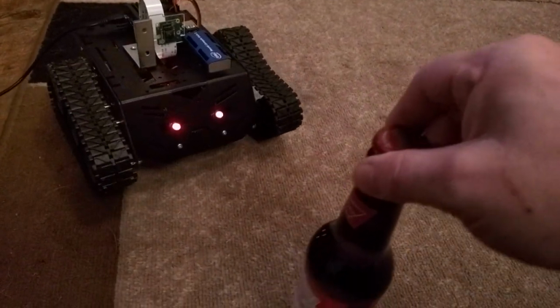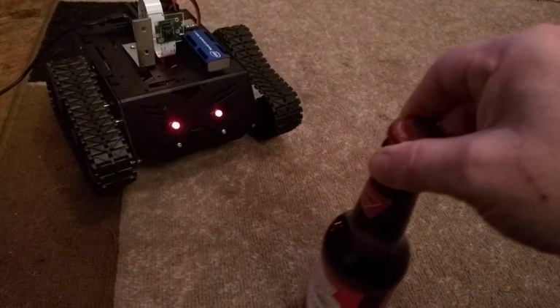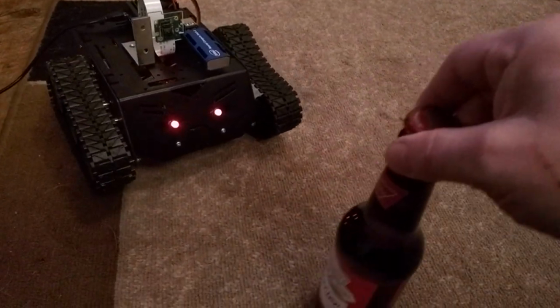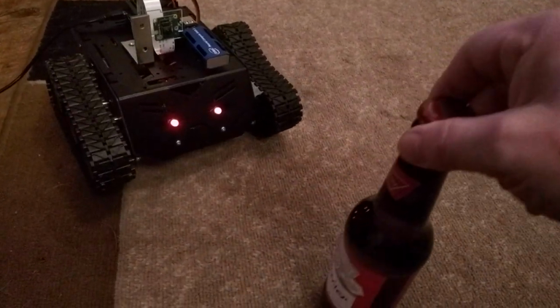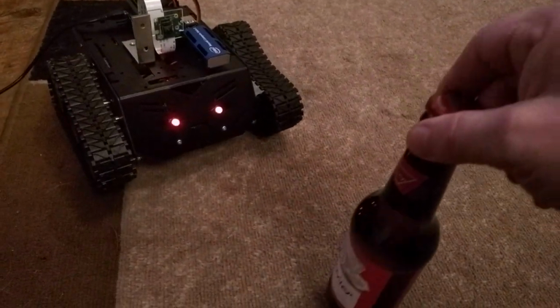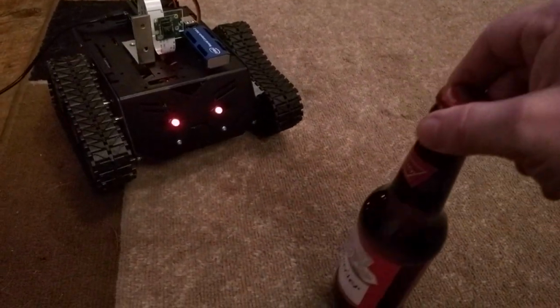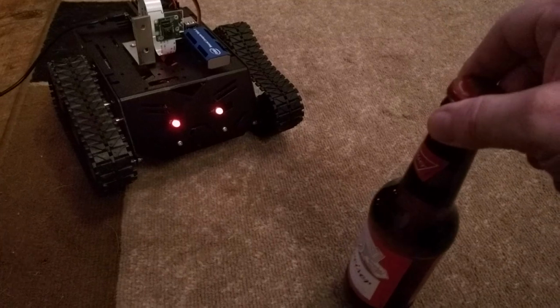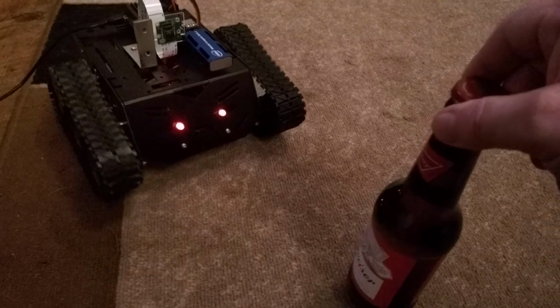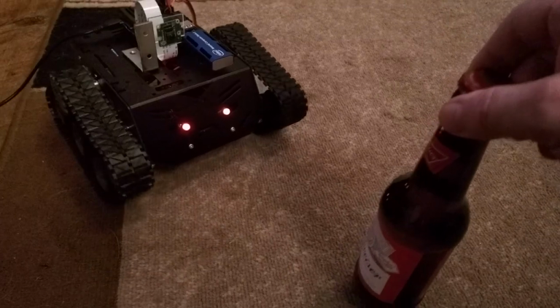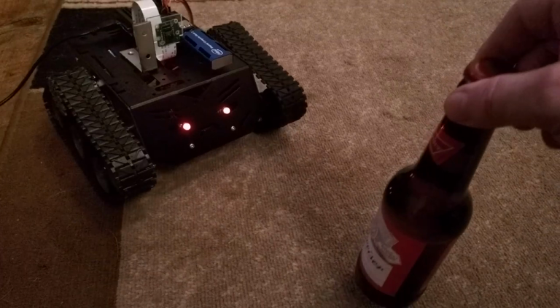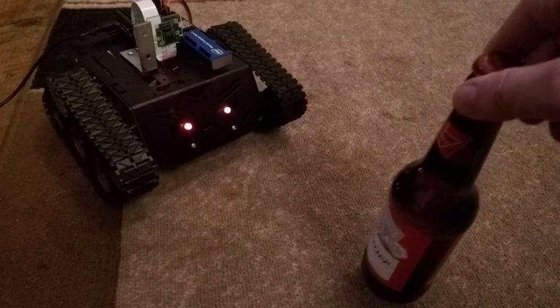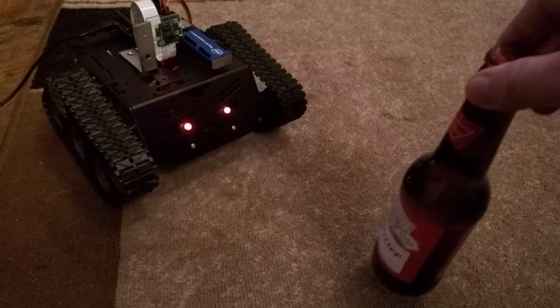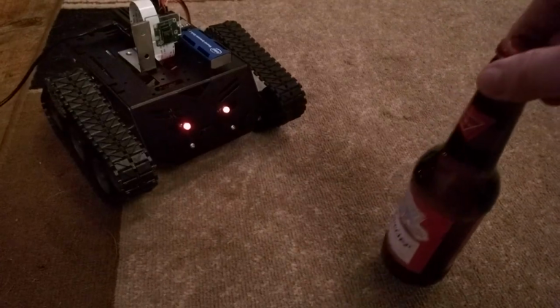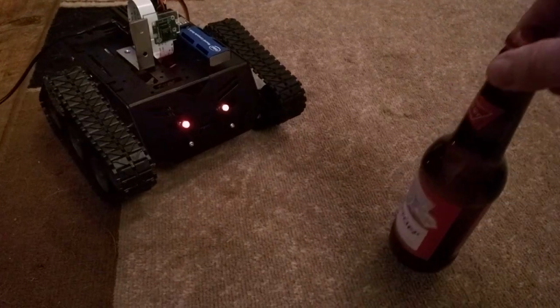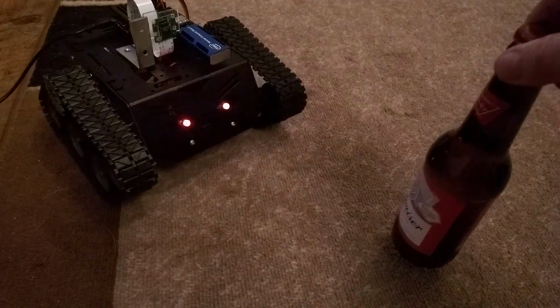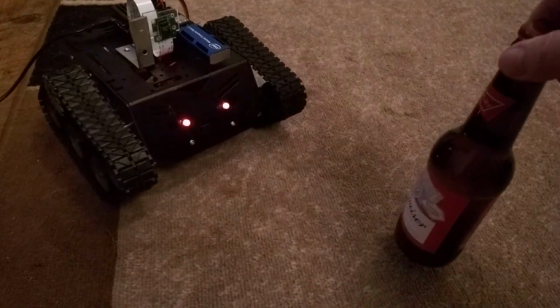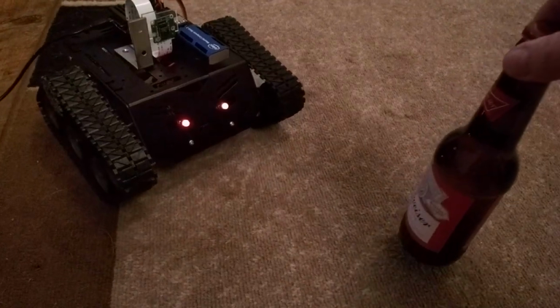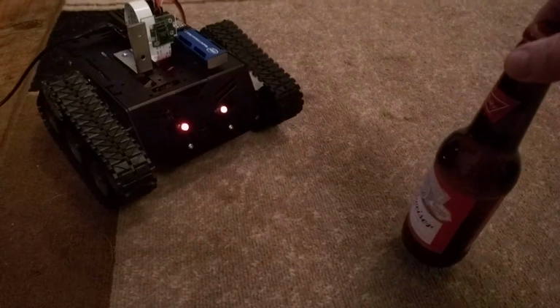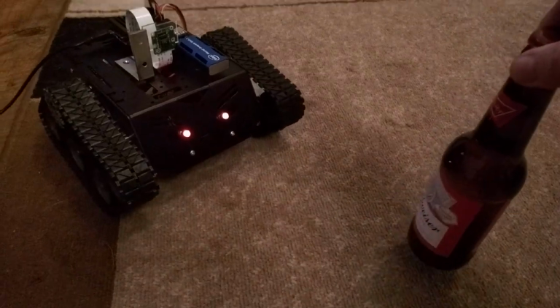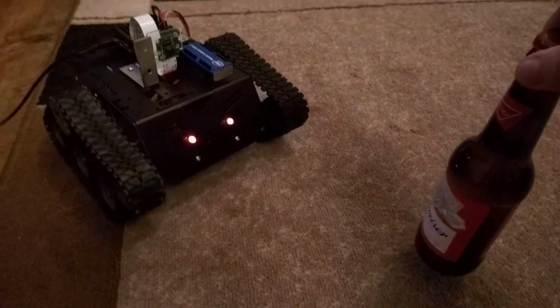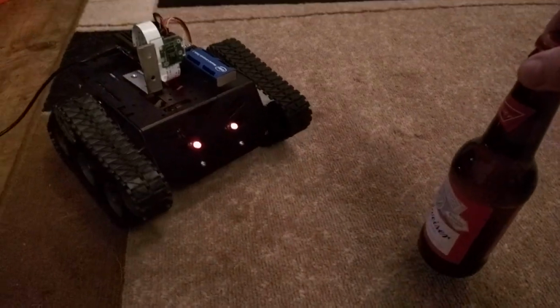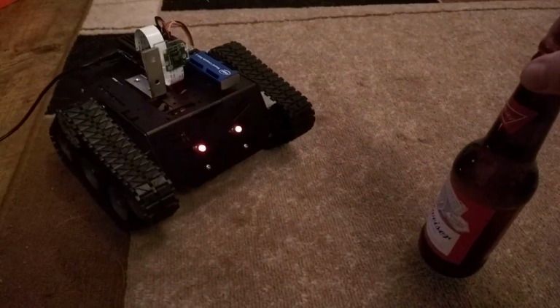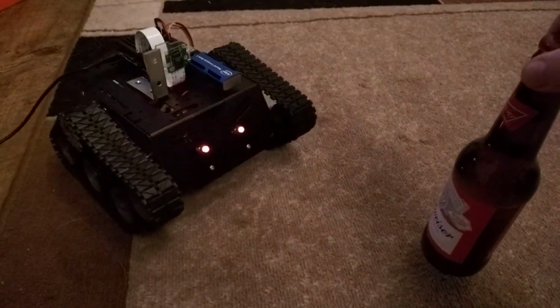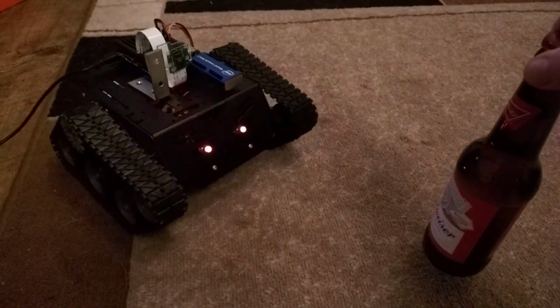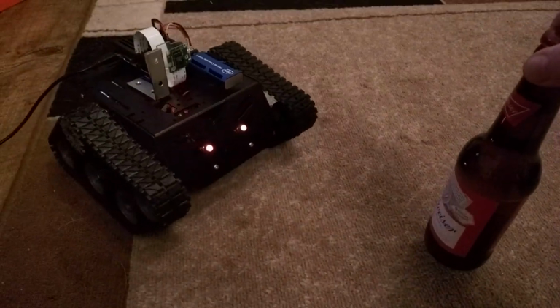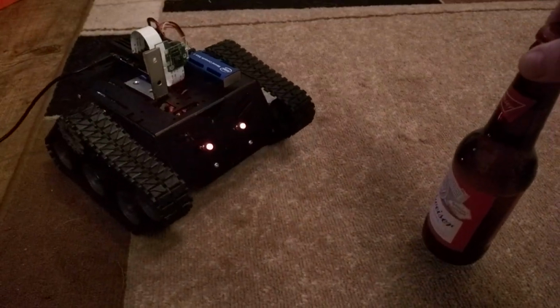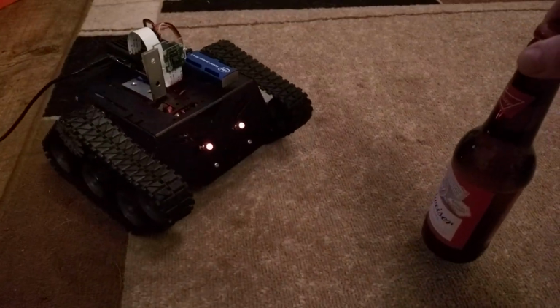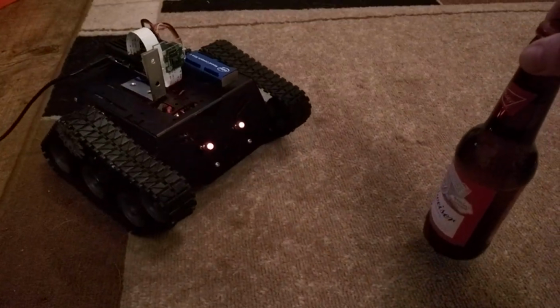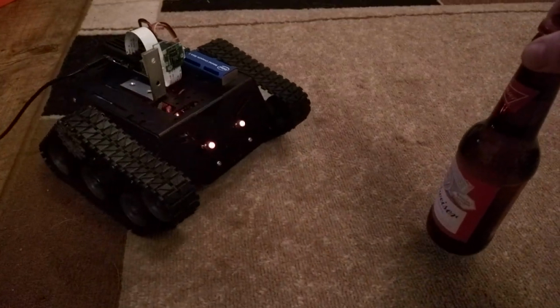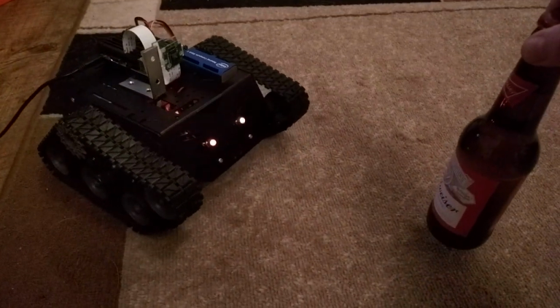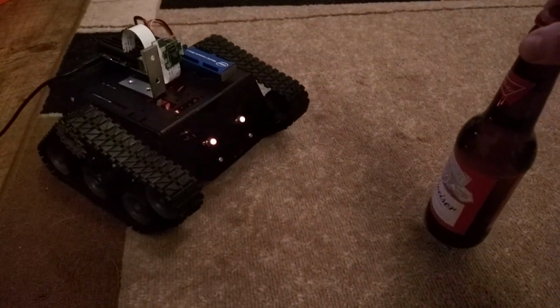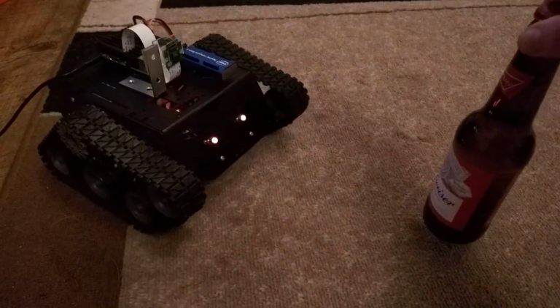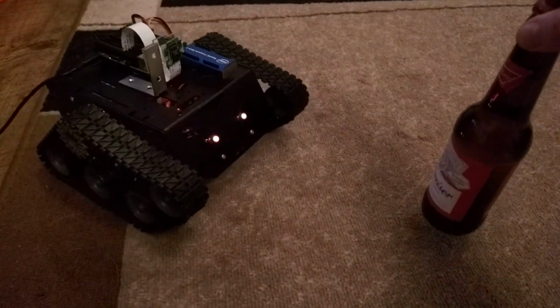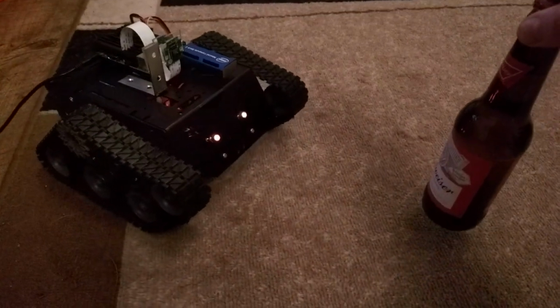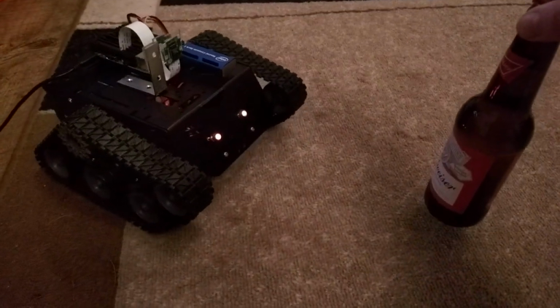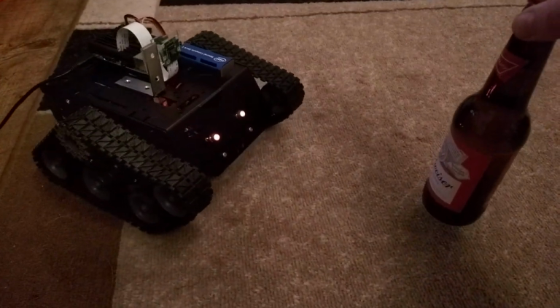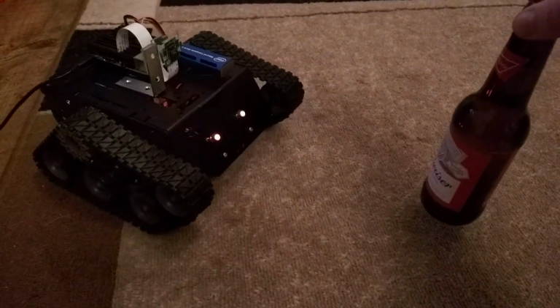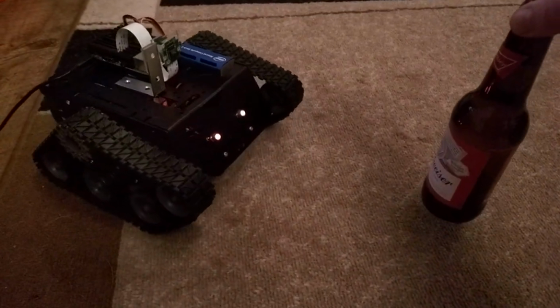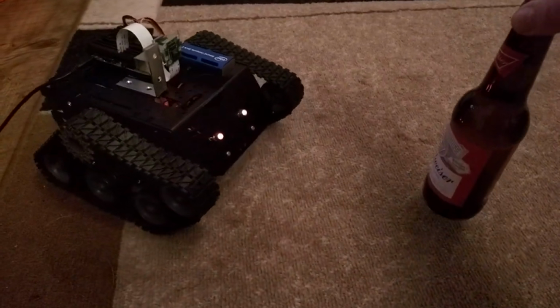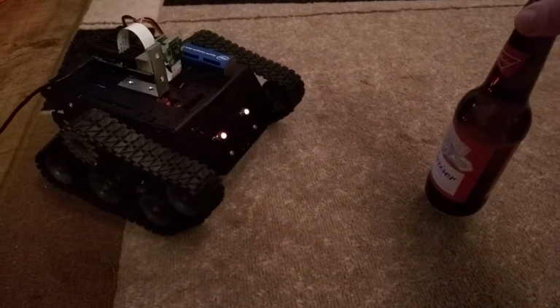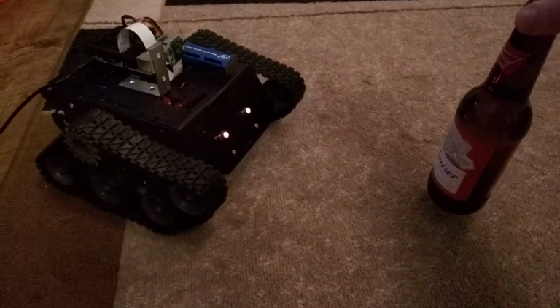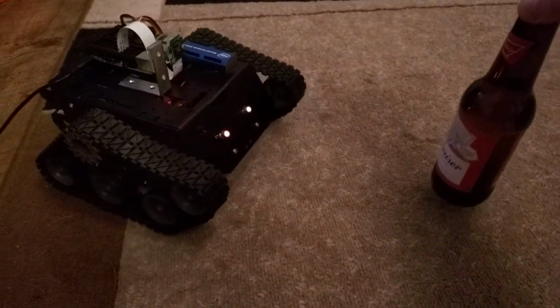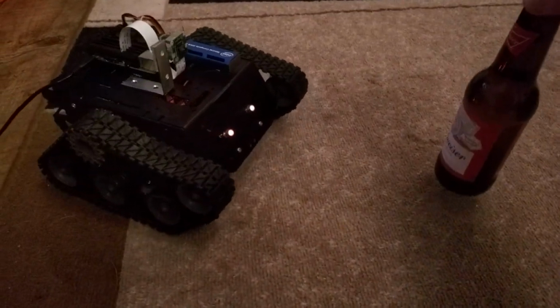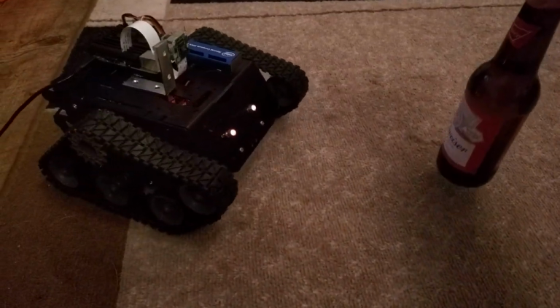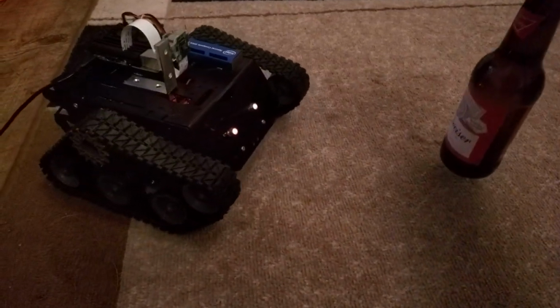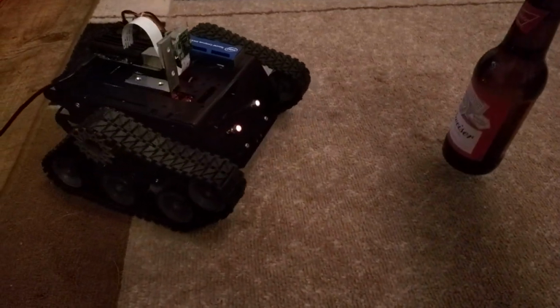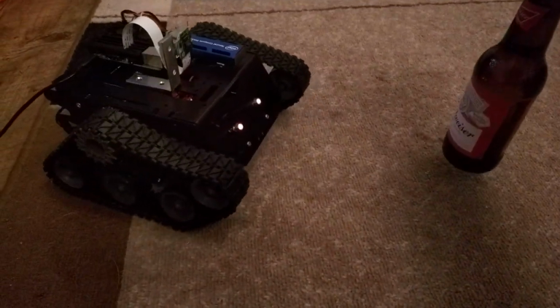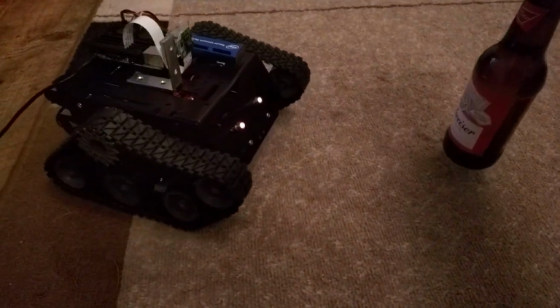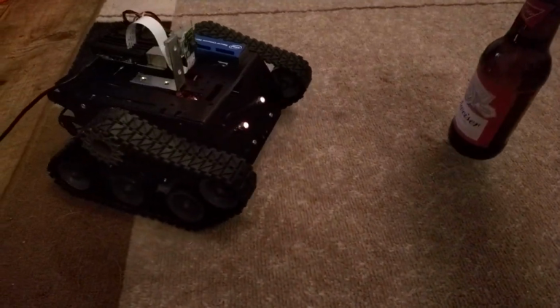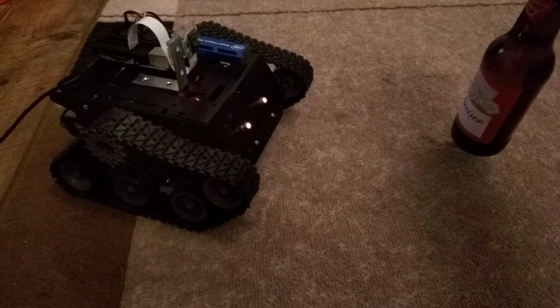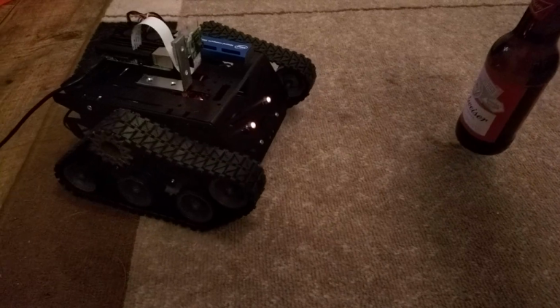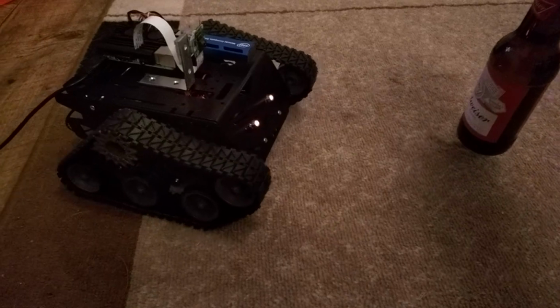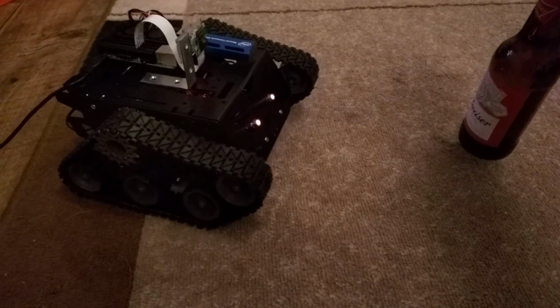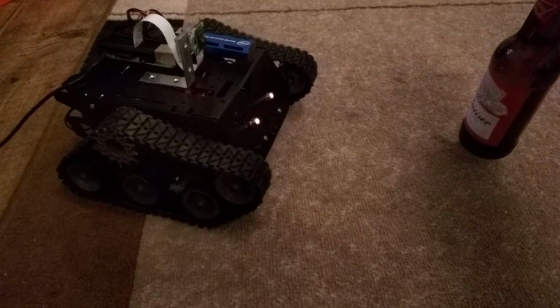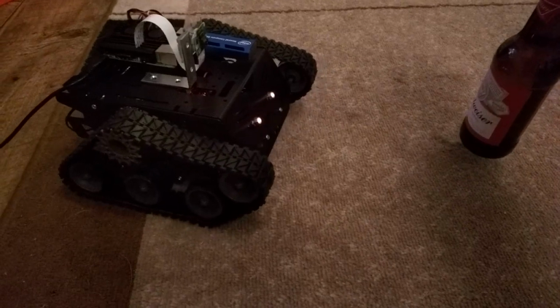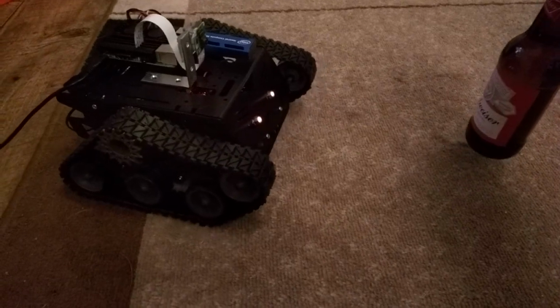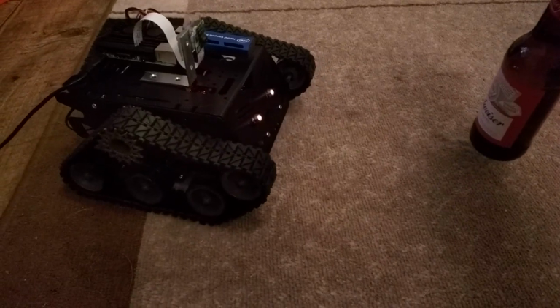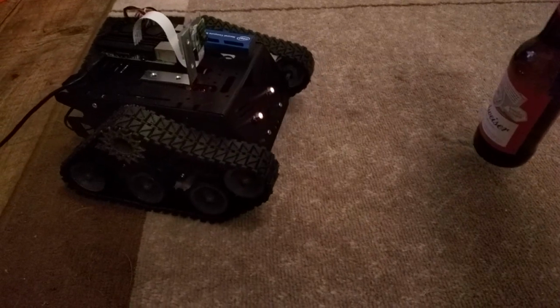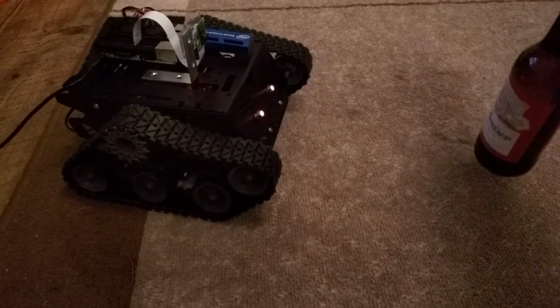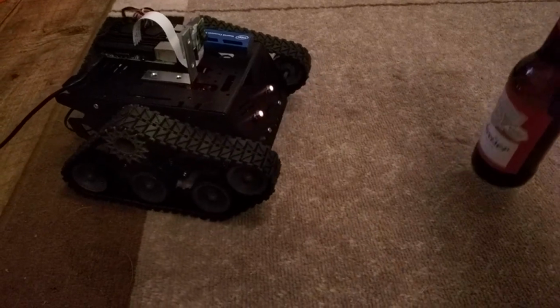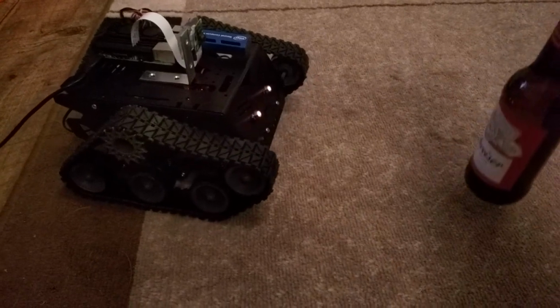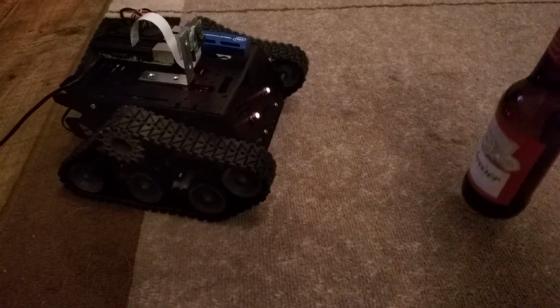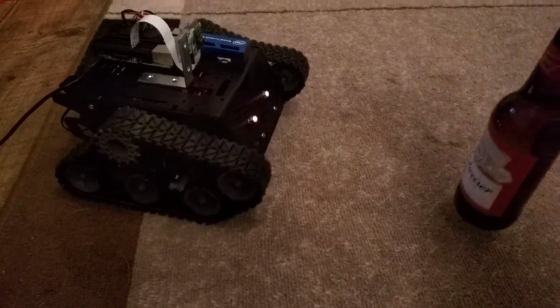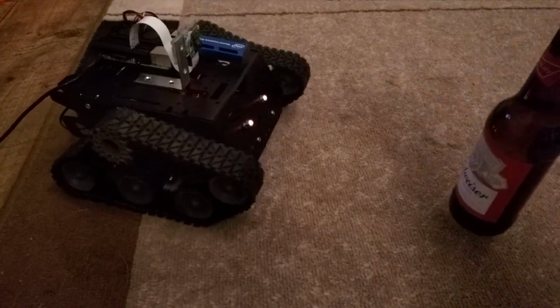All the work is done in OpenCV and I use threading to get a decent frame rate out of the image recognition.